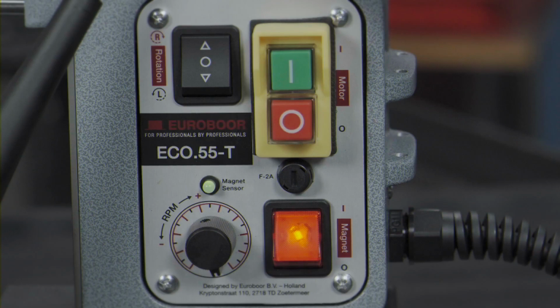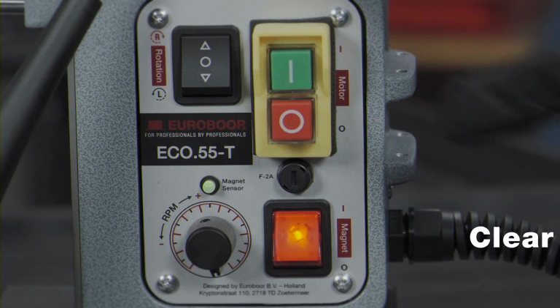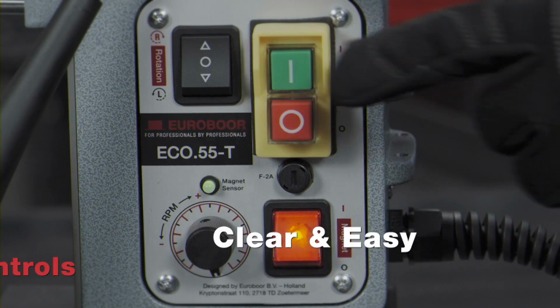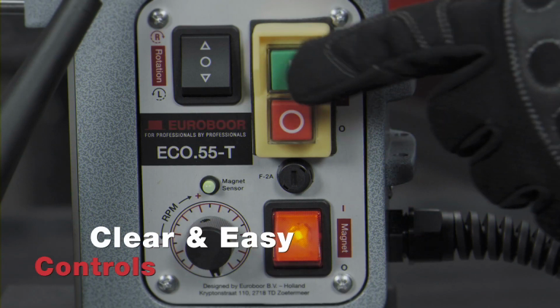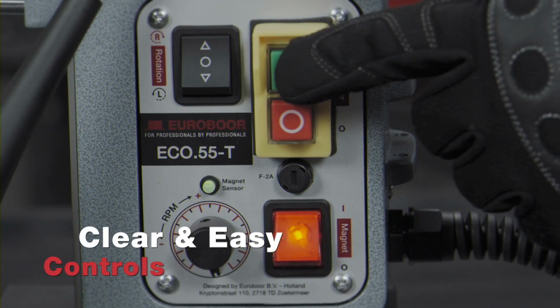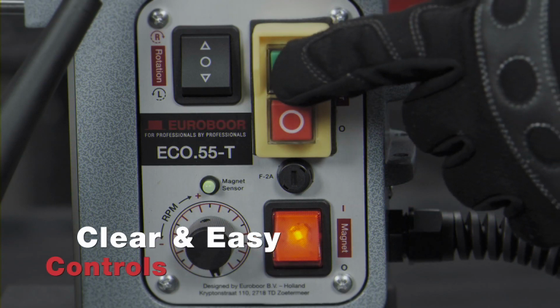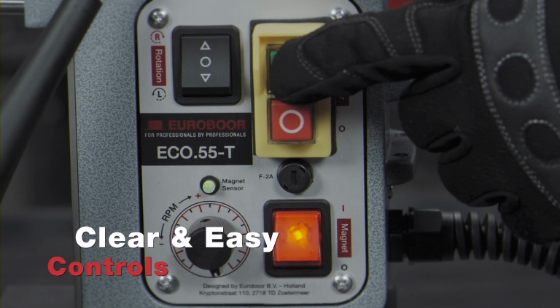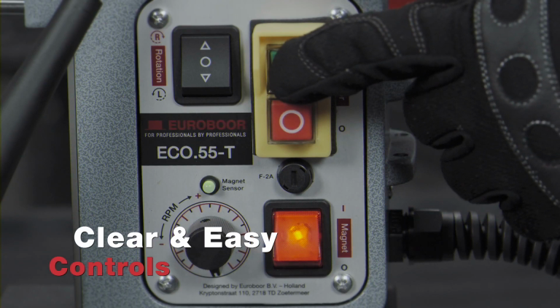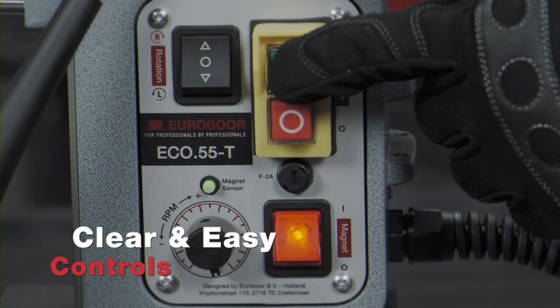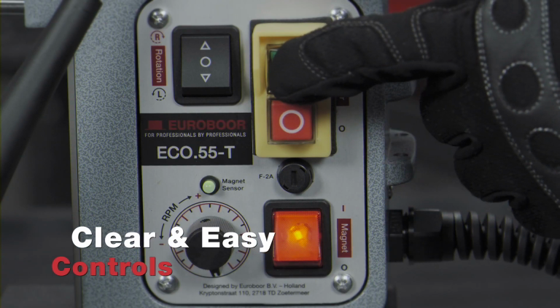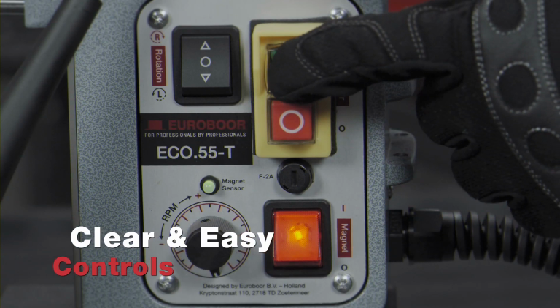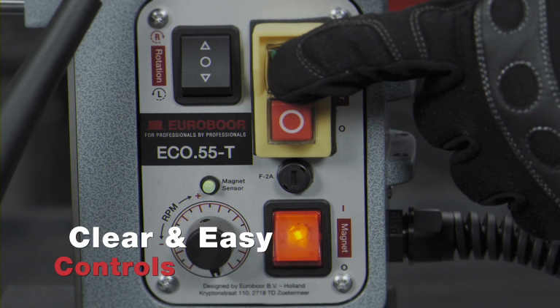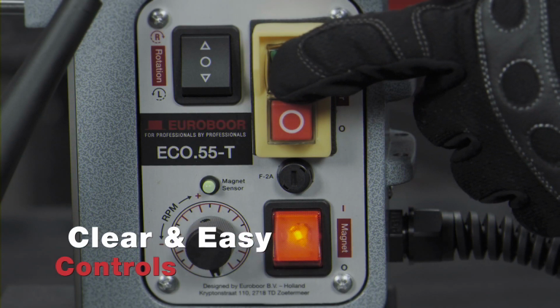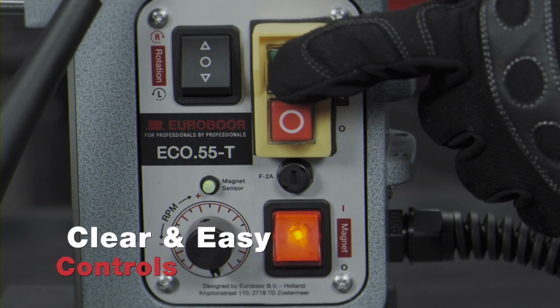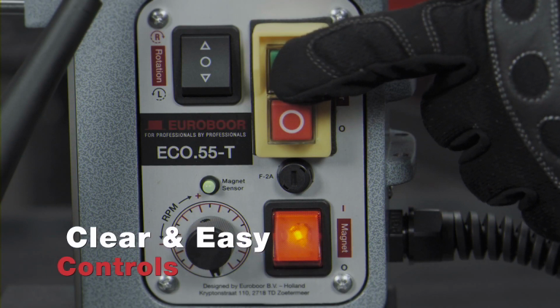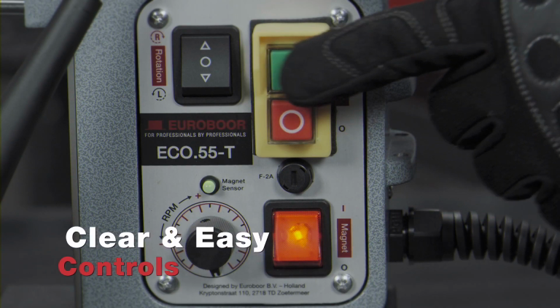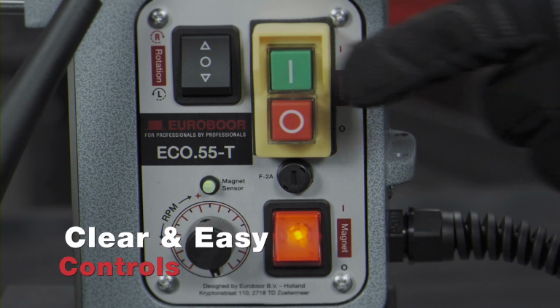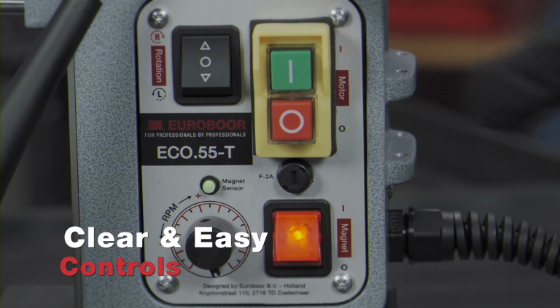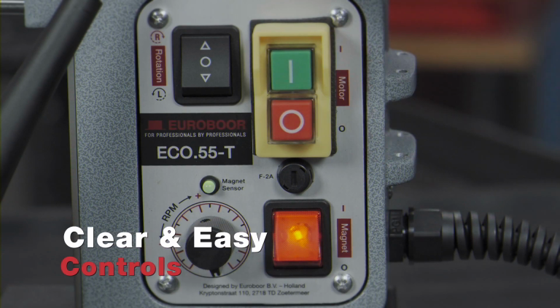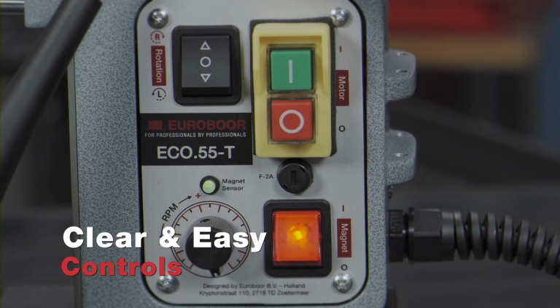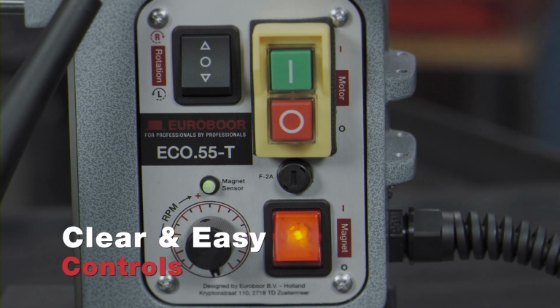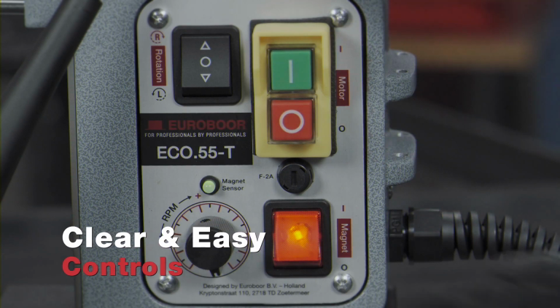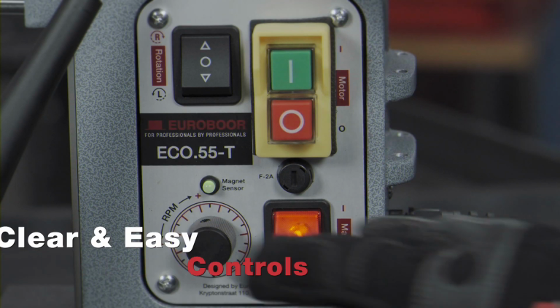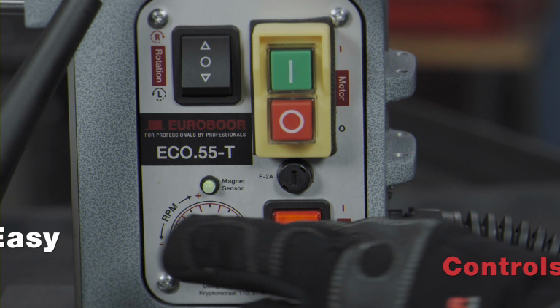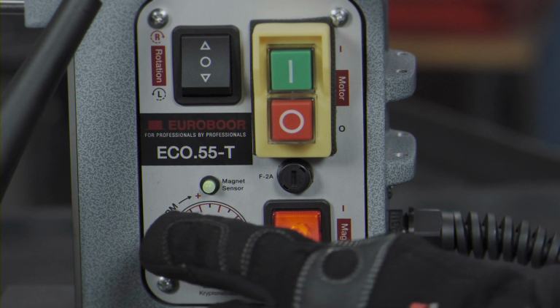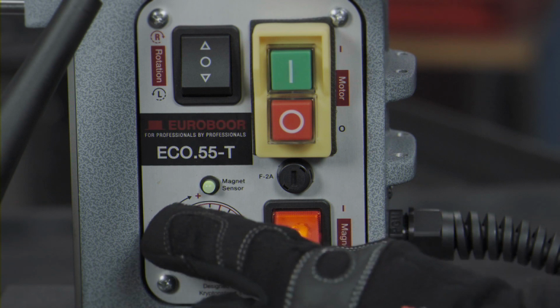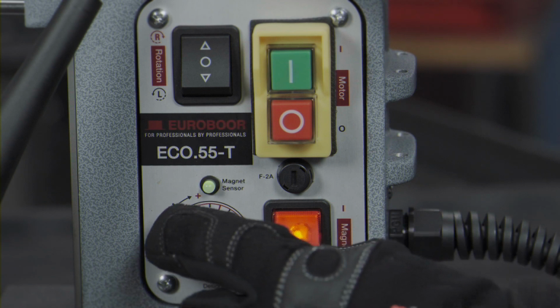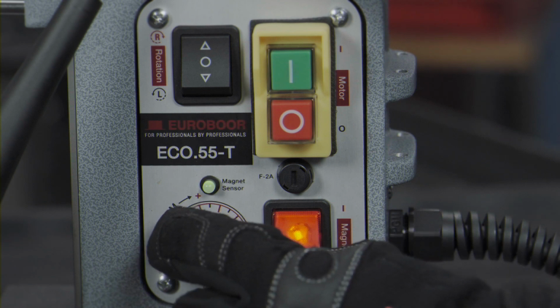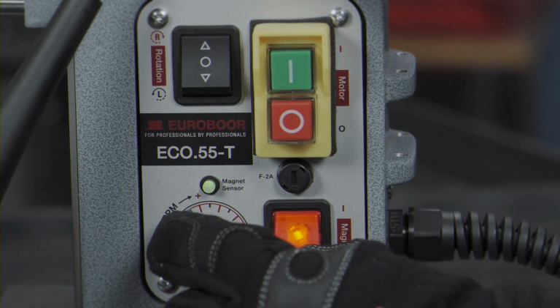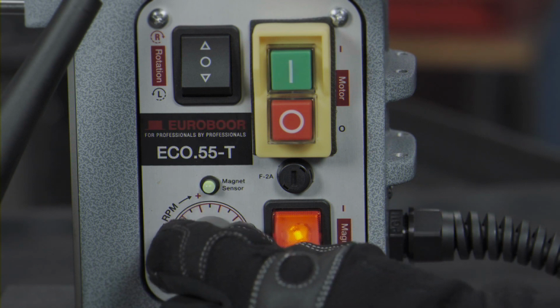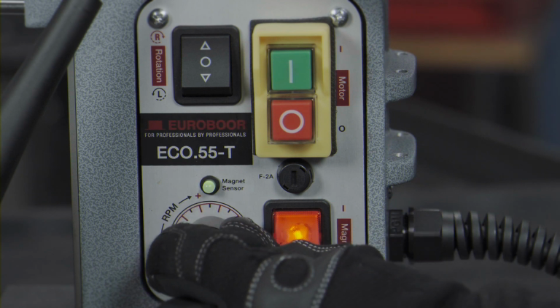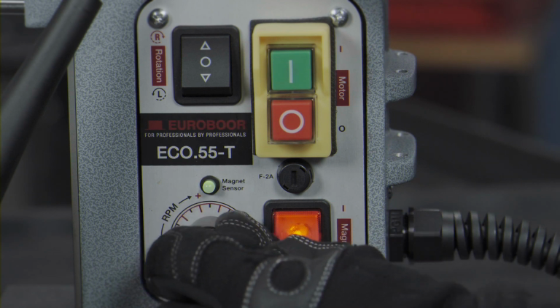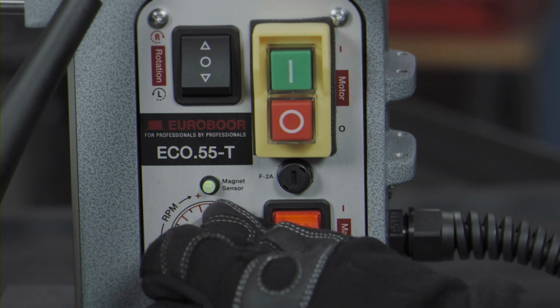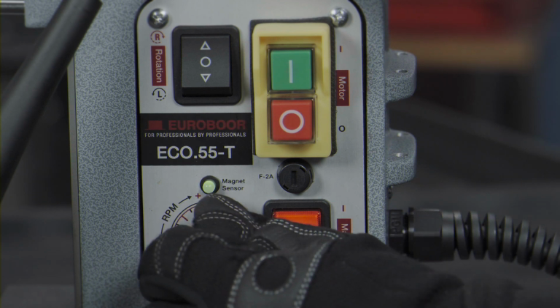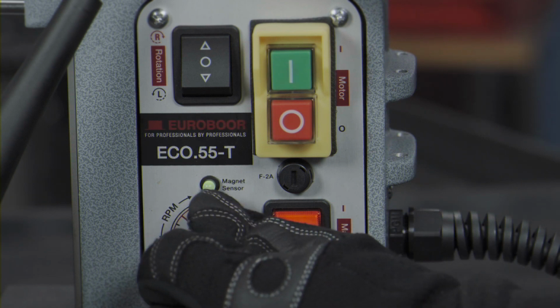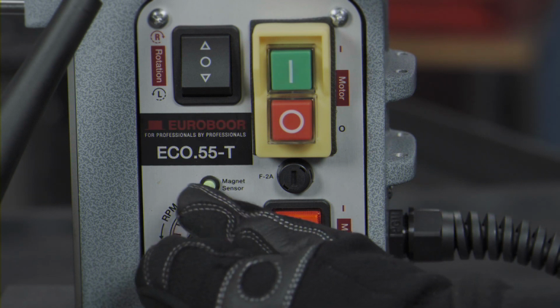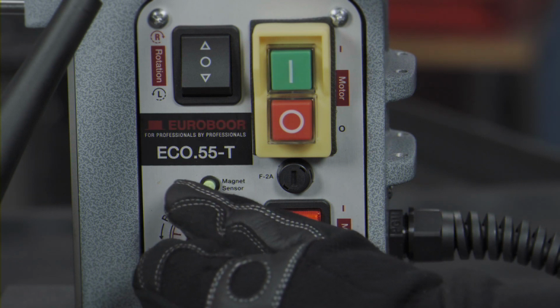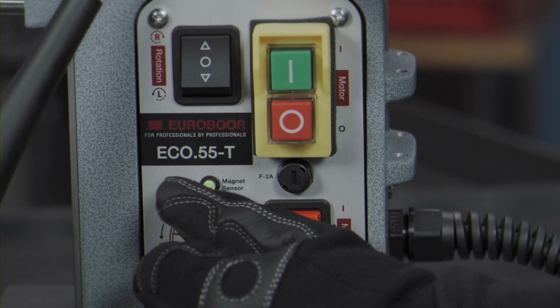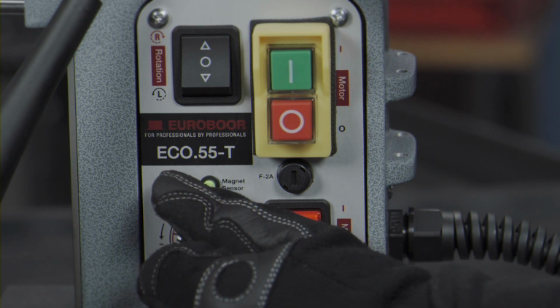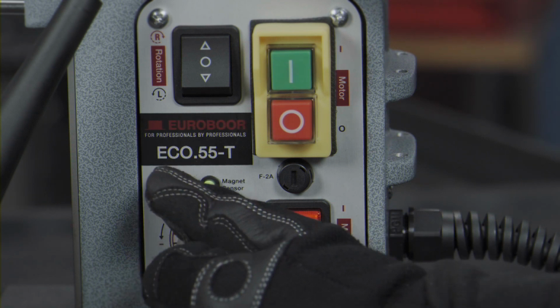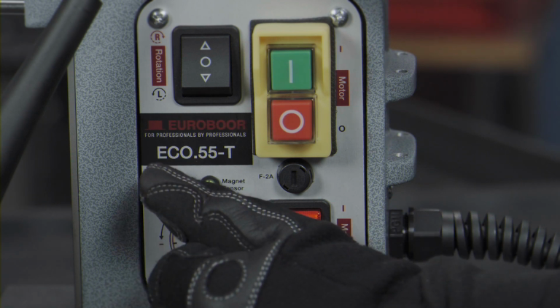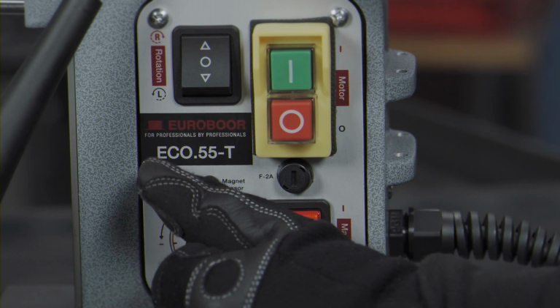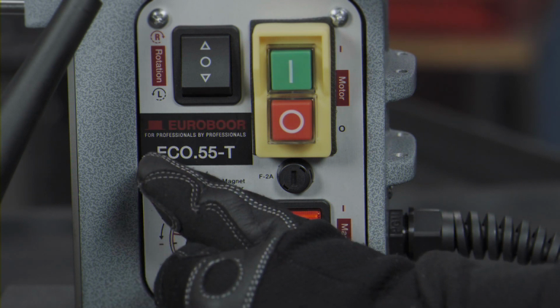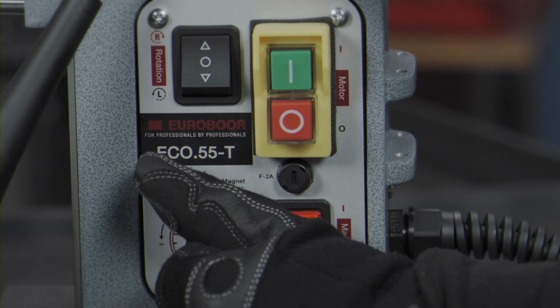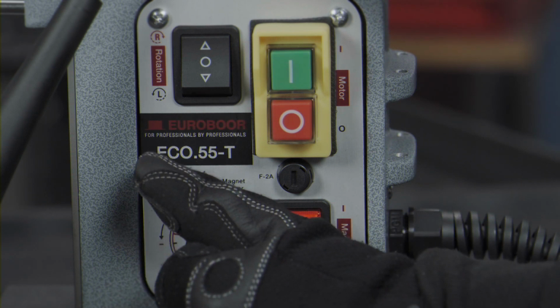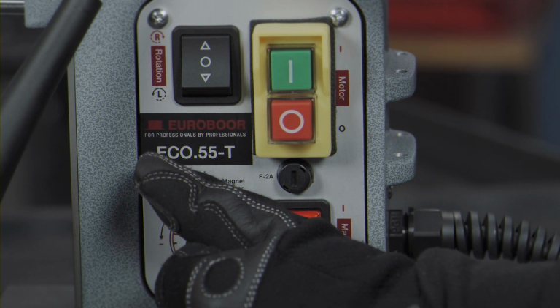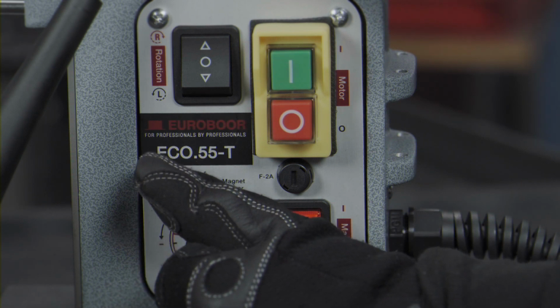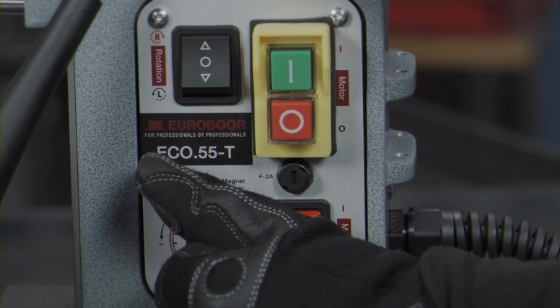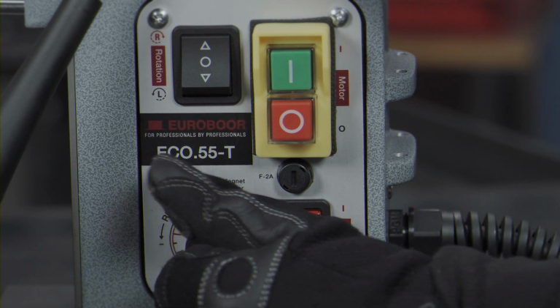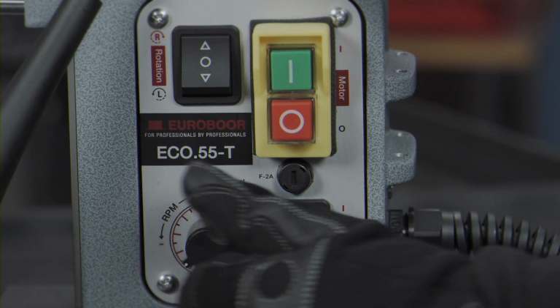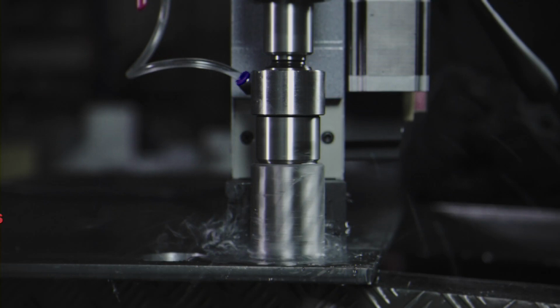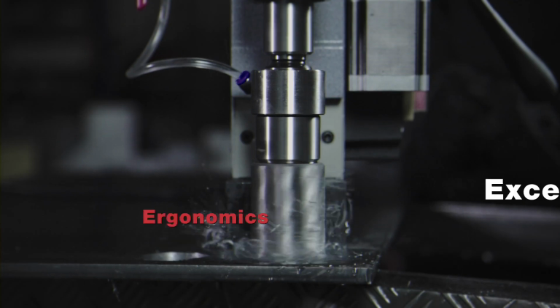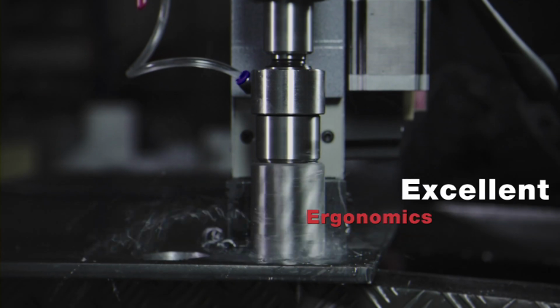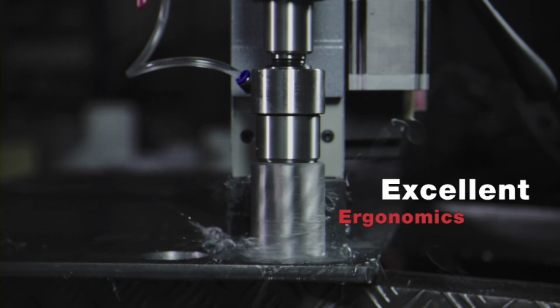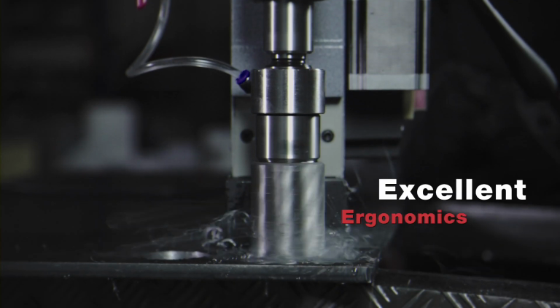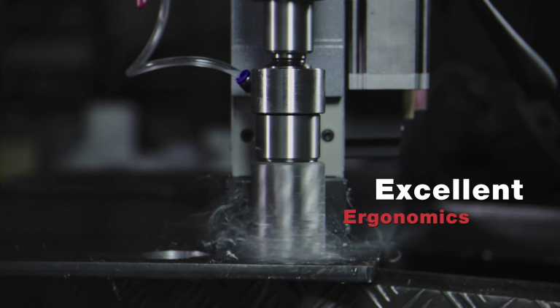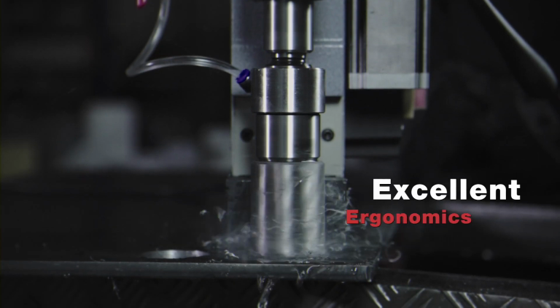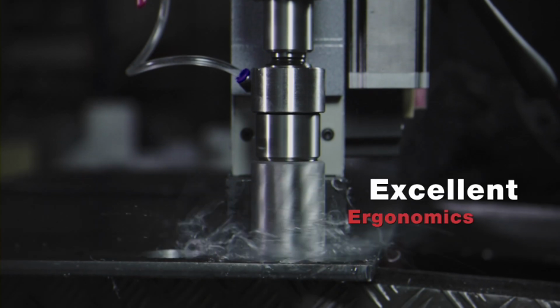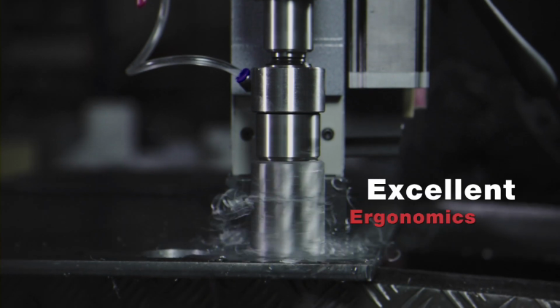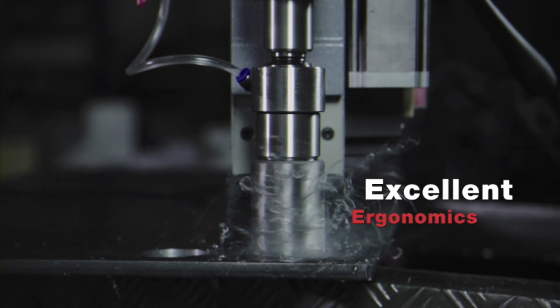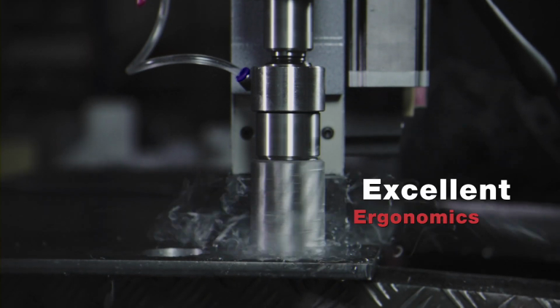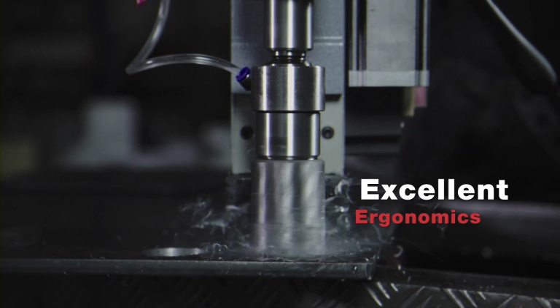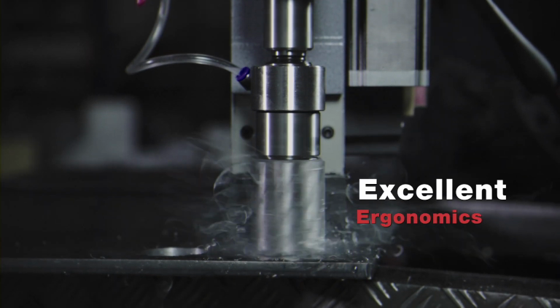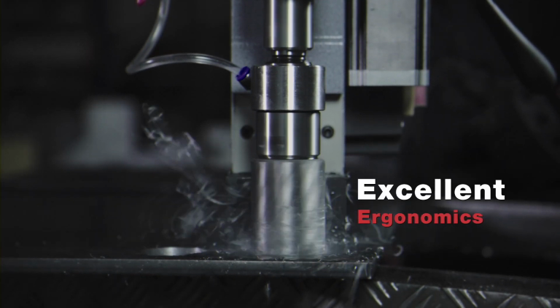Clear and easy controls — you won't miss the right button. Excellent ergonomics, extremely easy to handle.